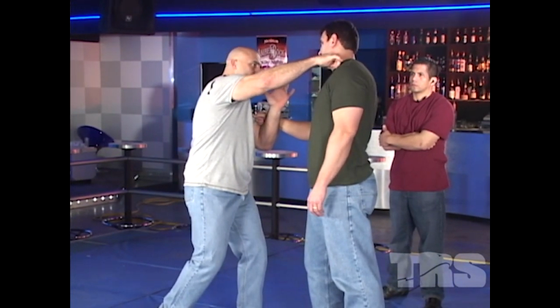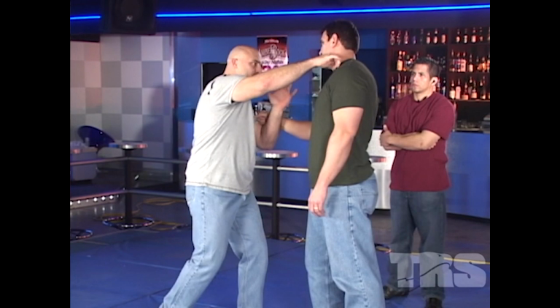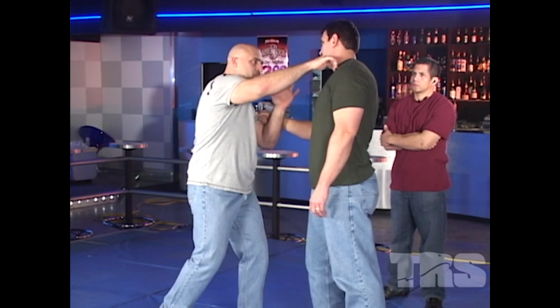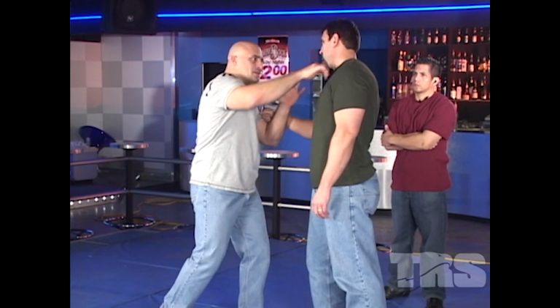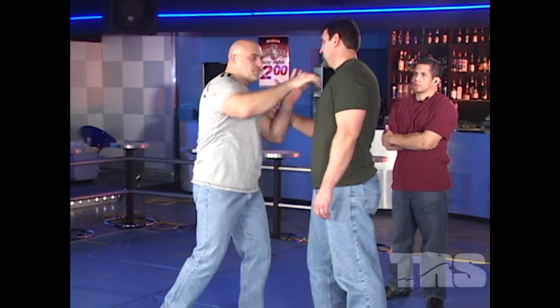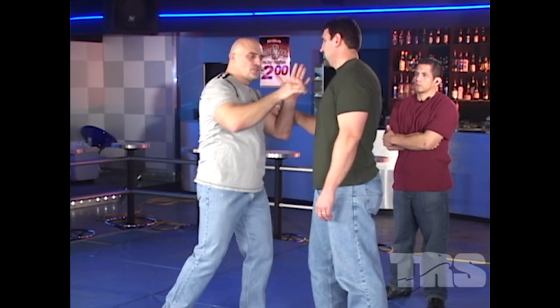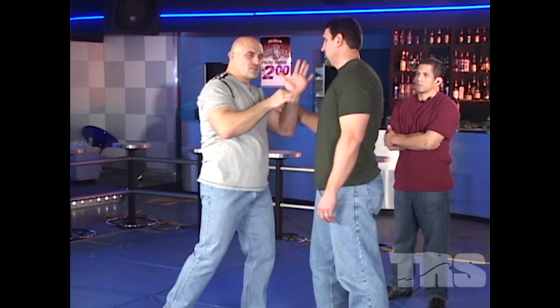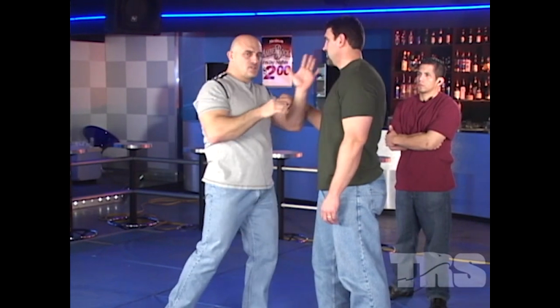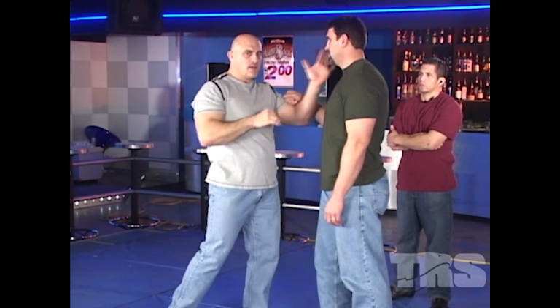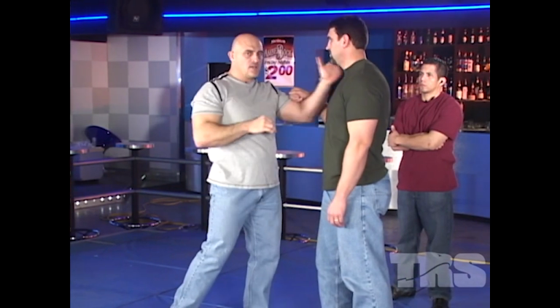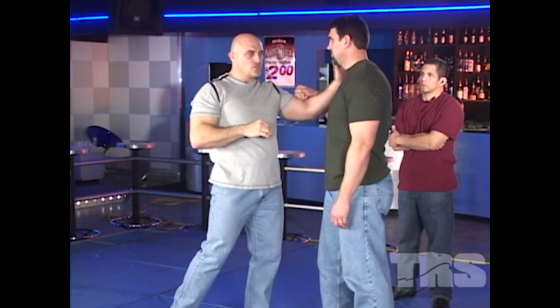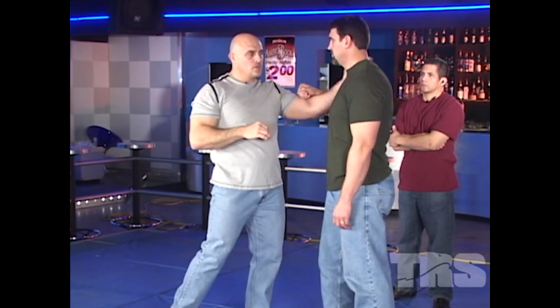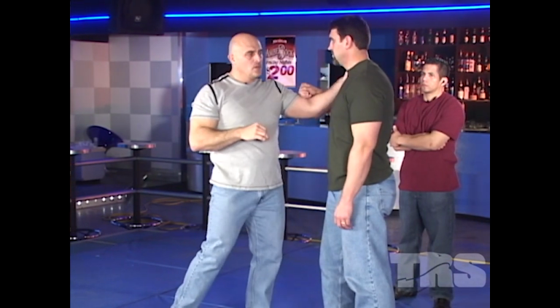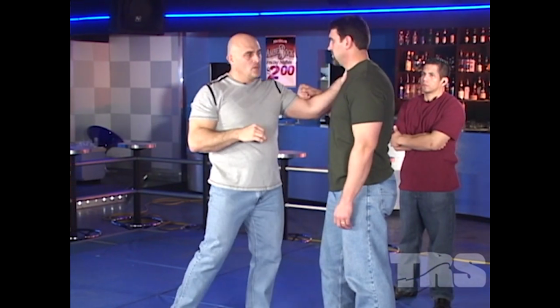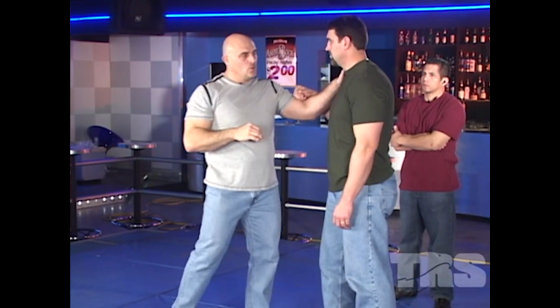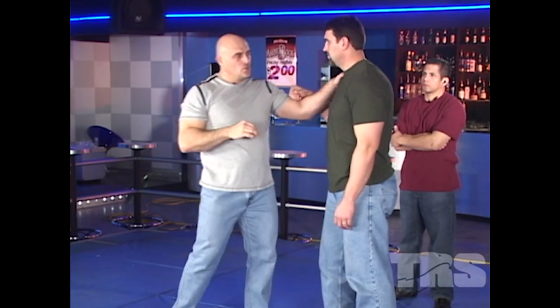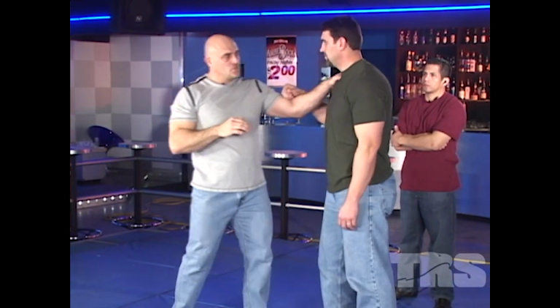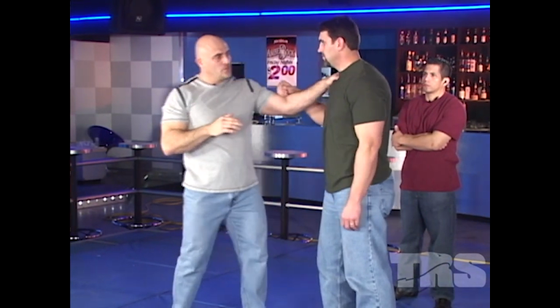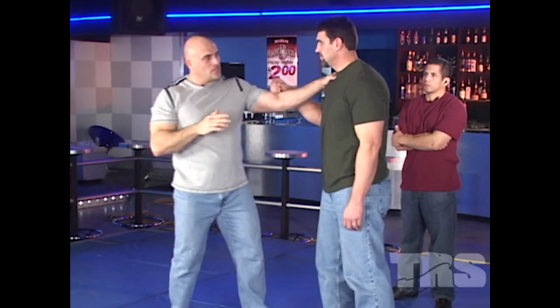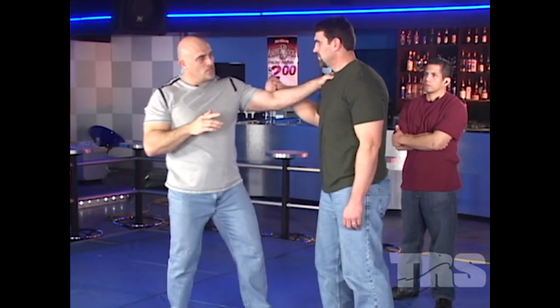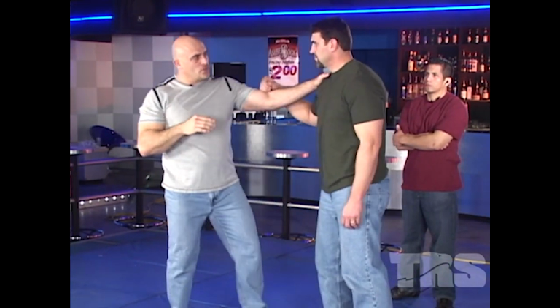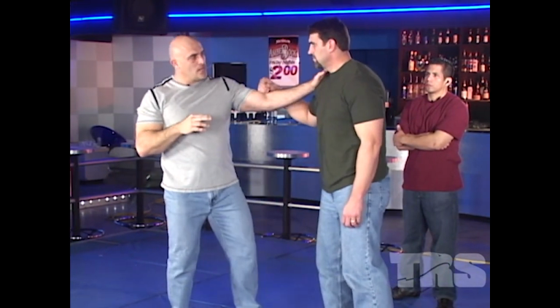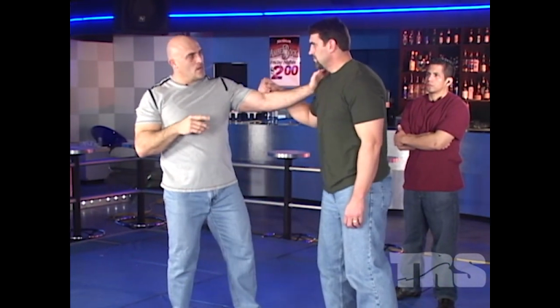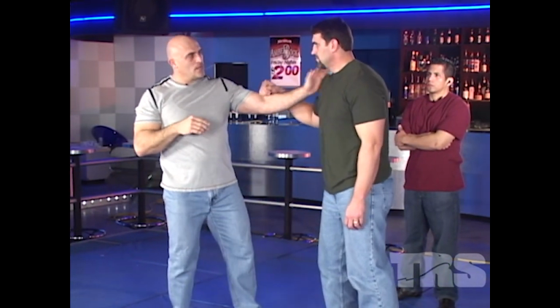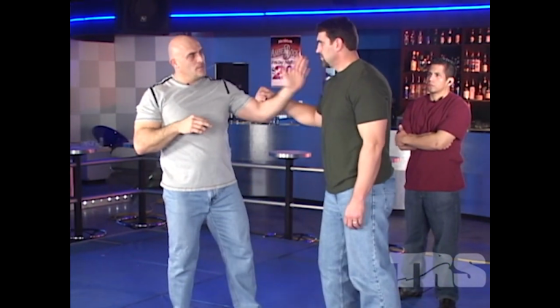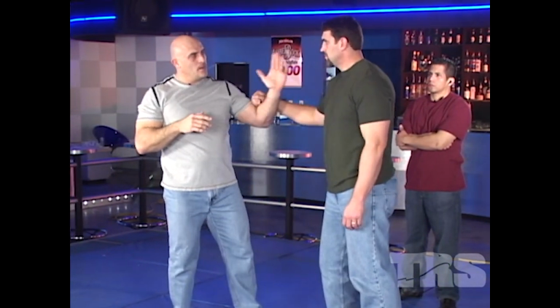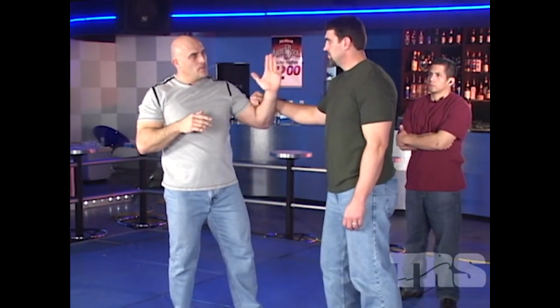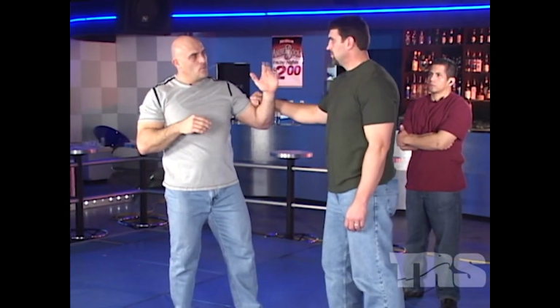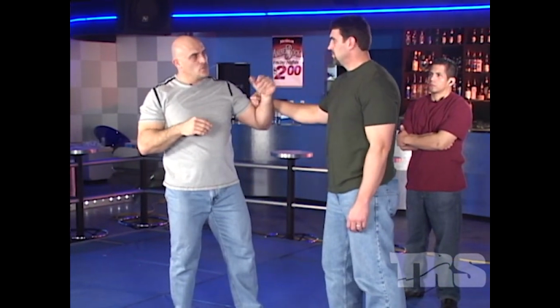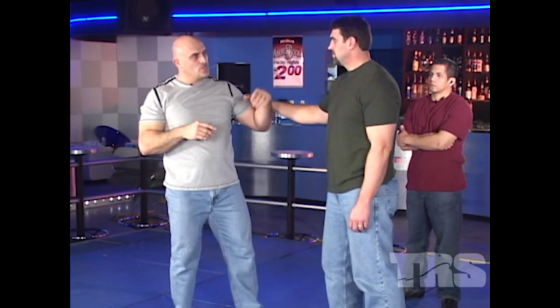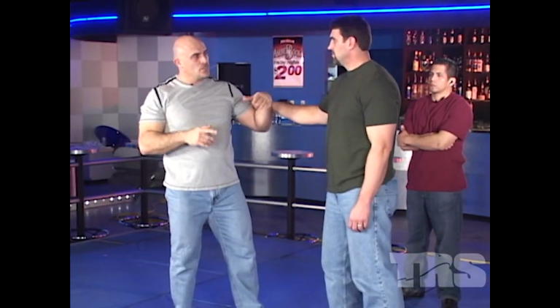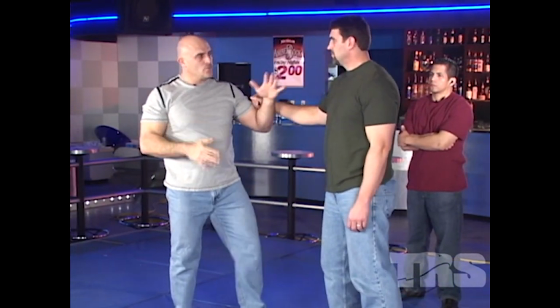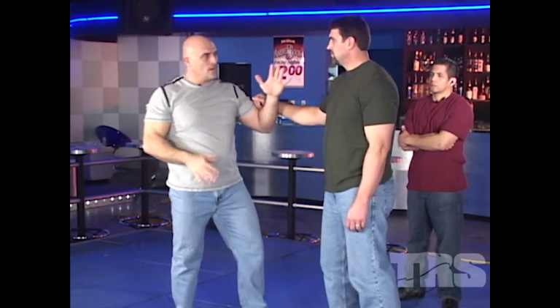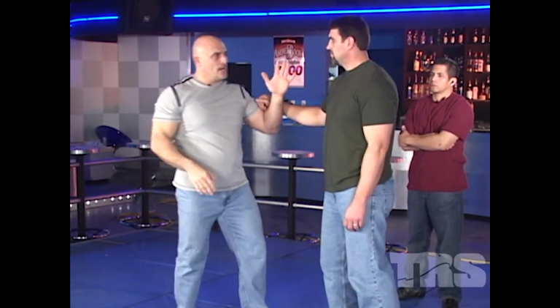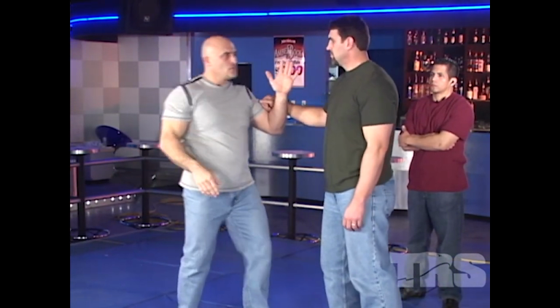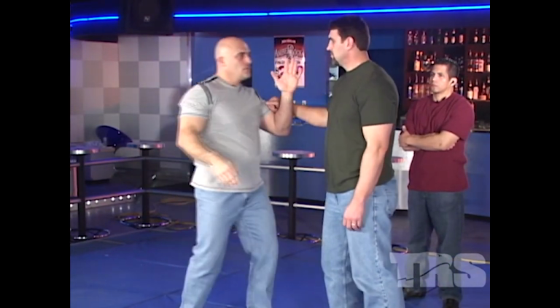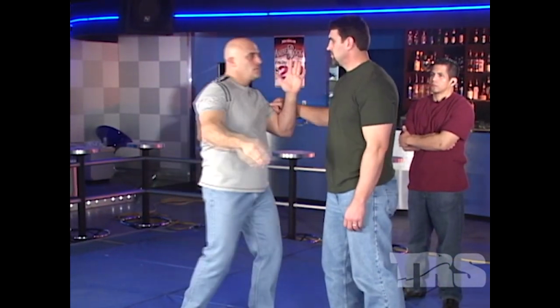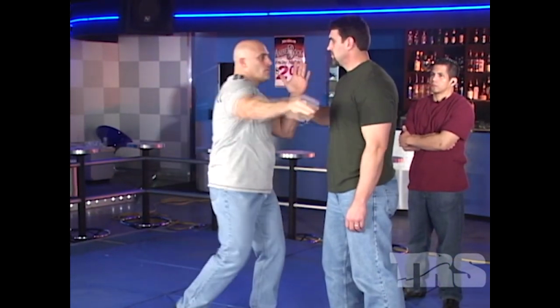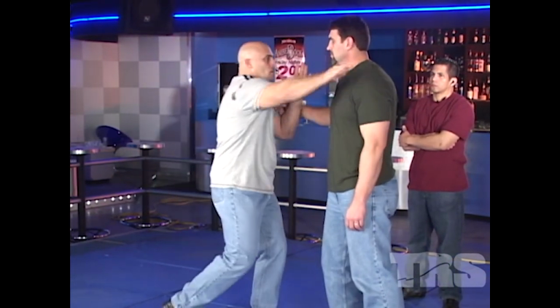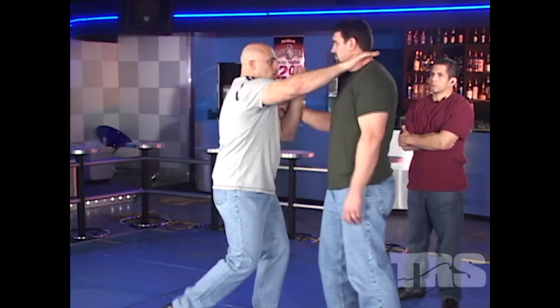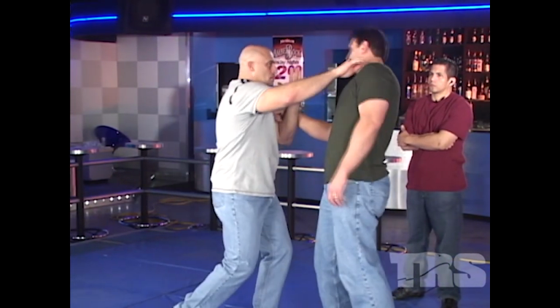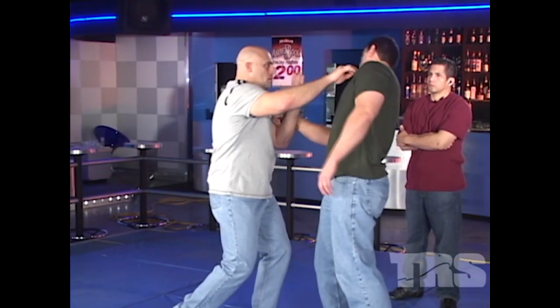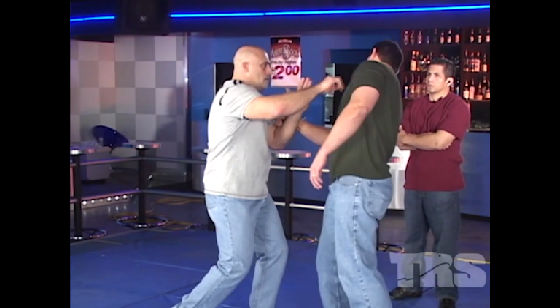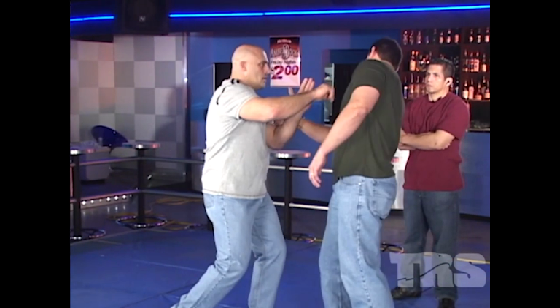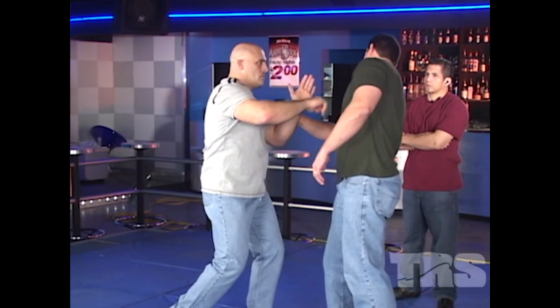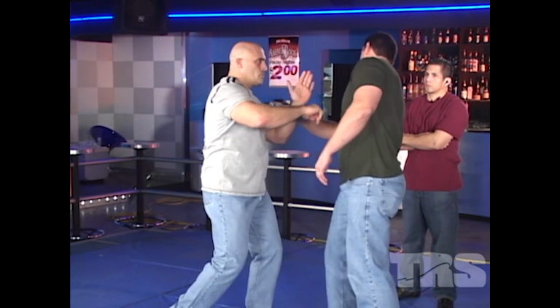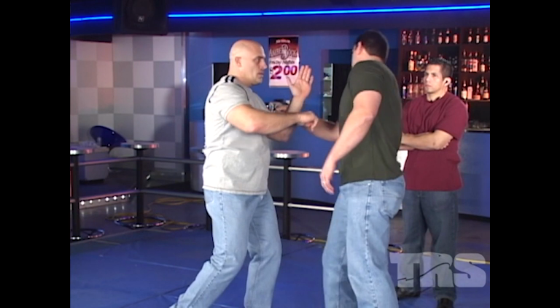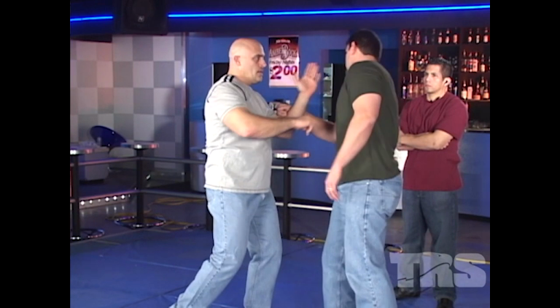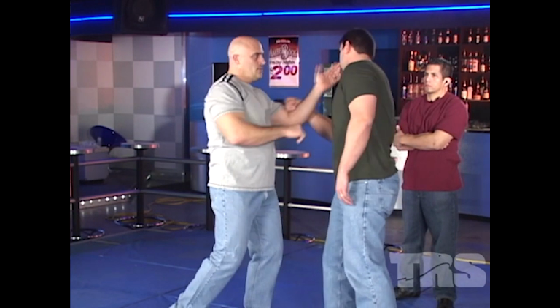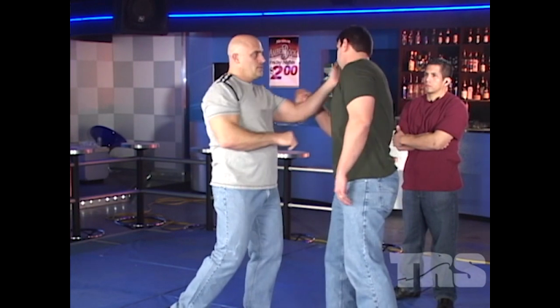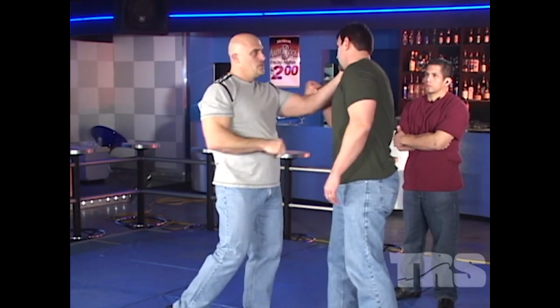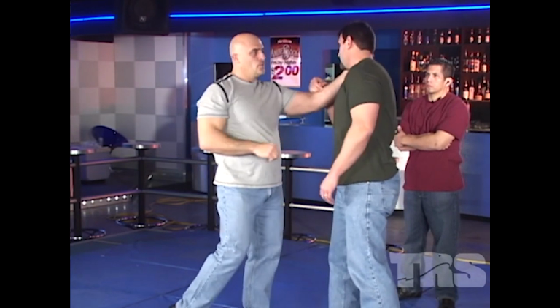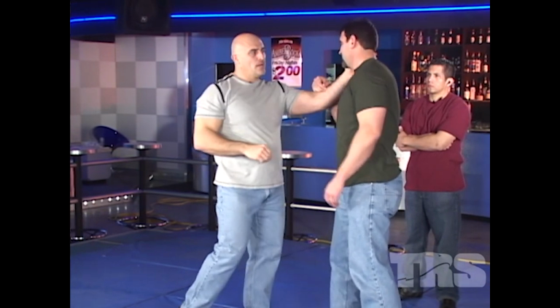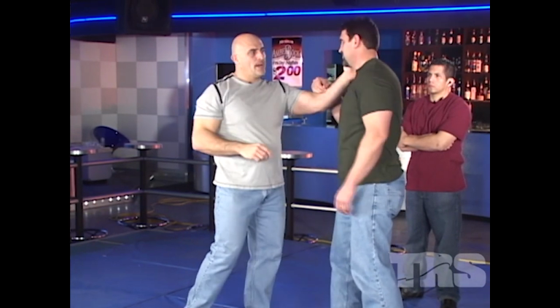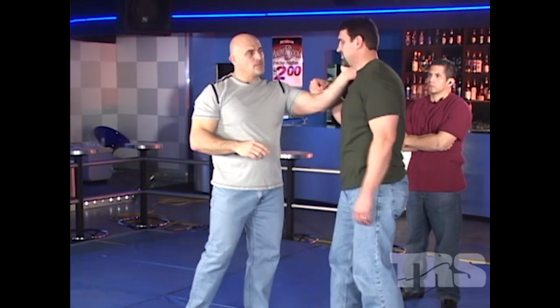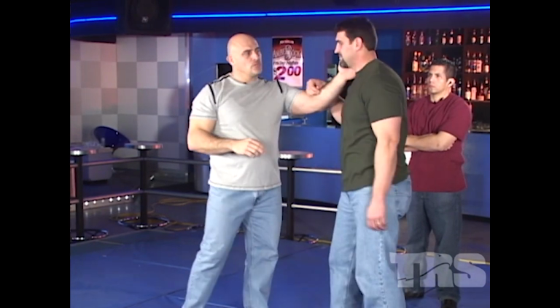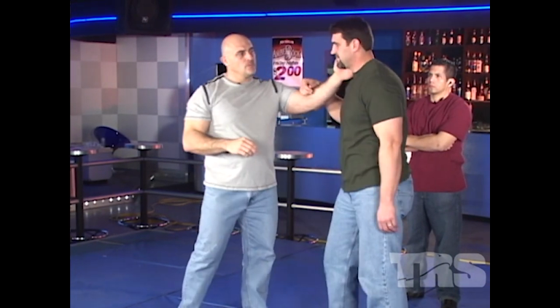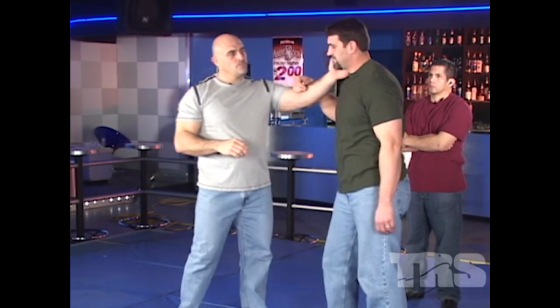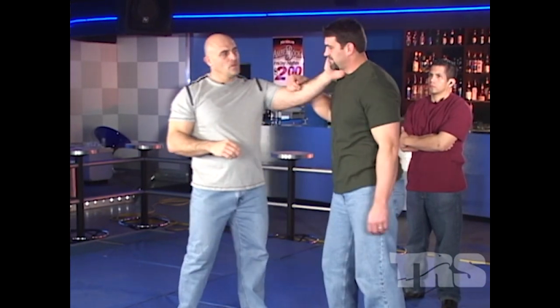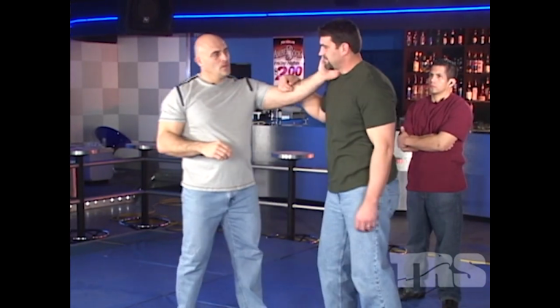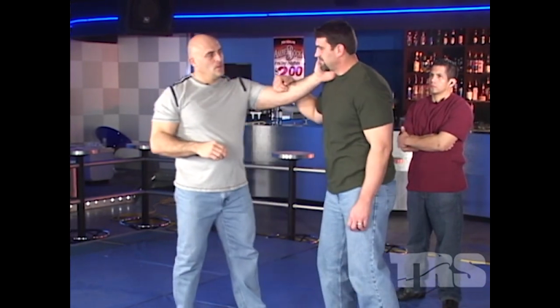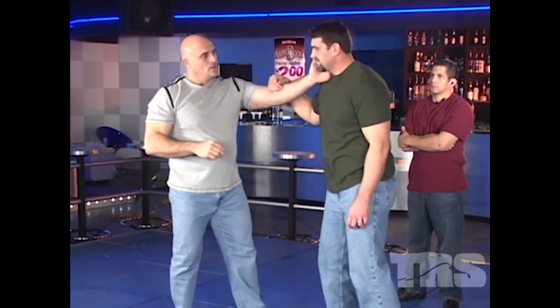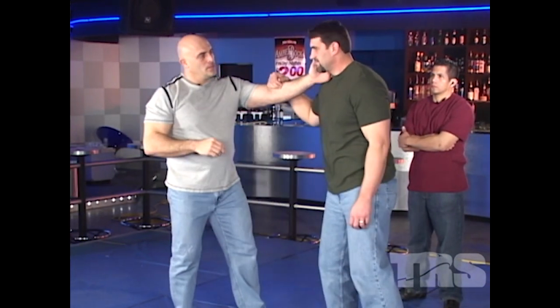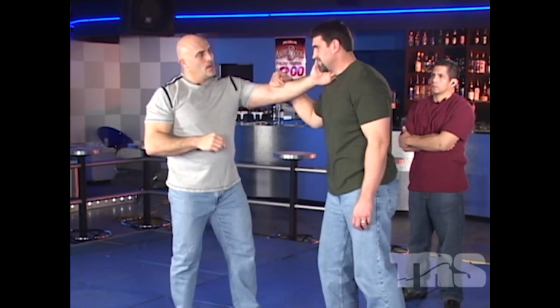We're going to speed it up just a touch. Still not going to try to knock him out, but I want you to see his reaction. Okay, a little bit of reaction.